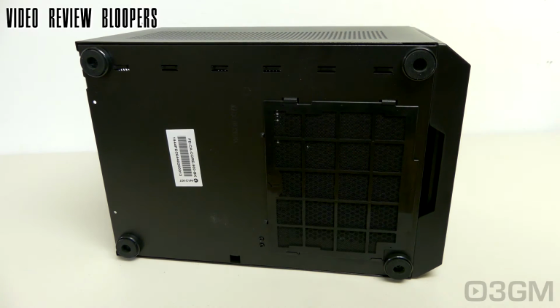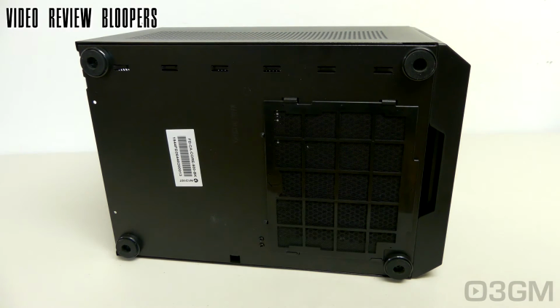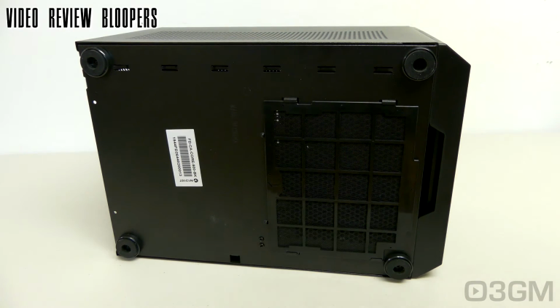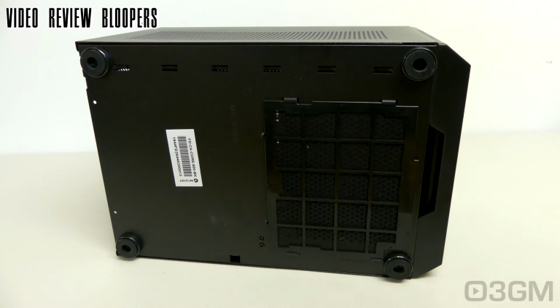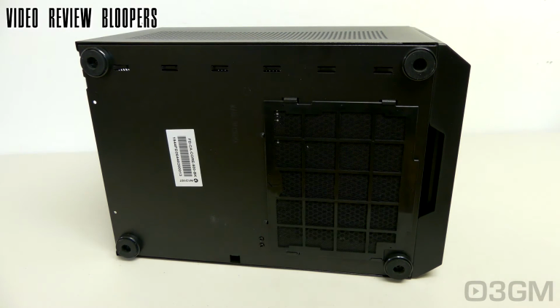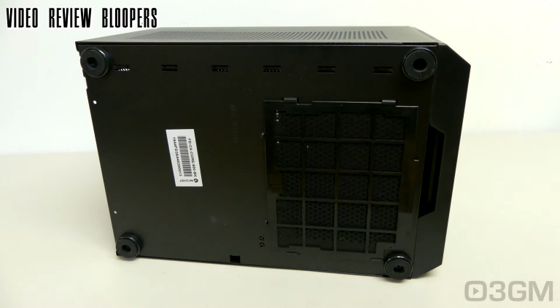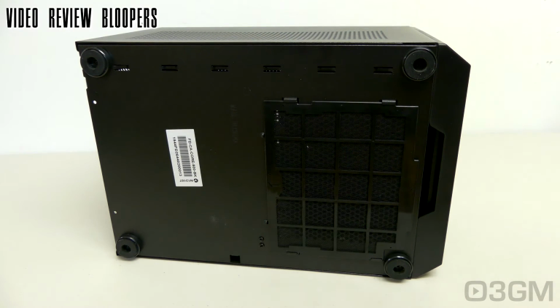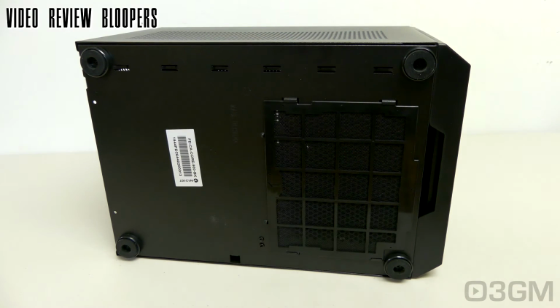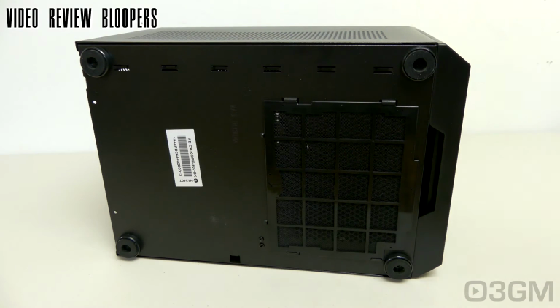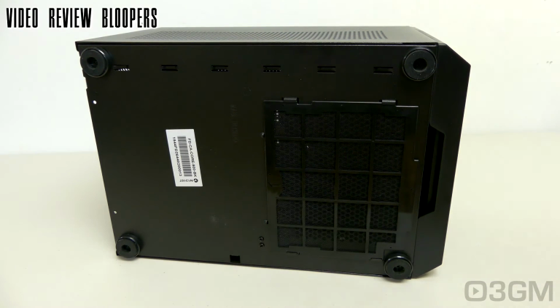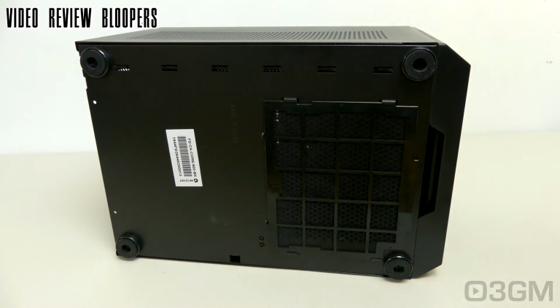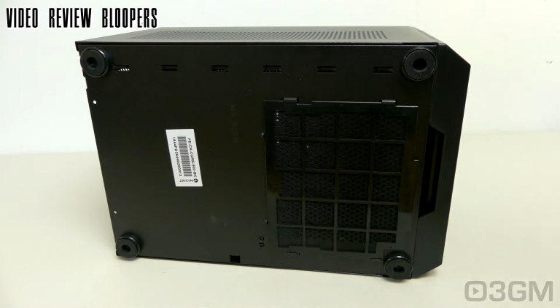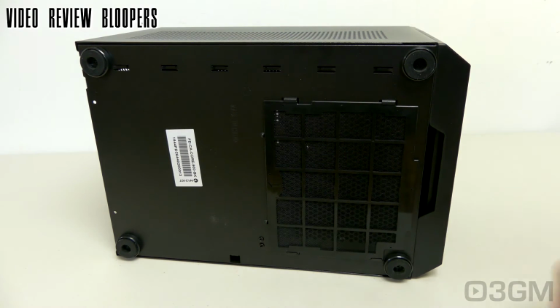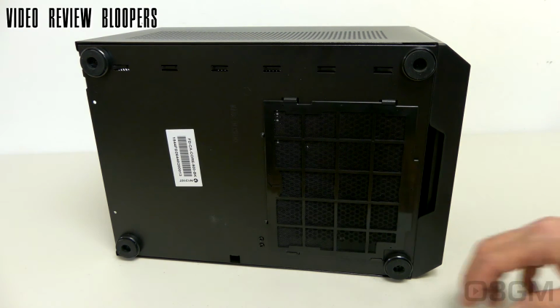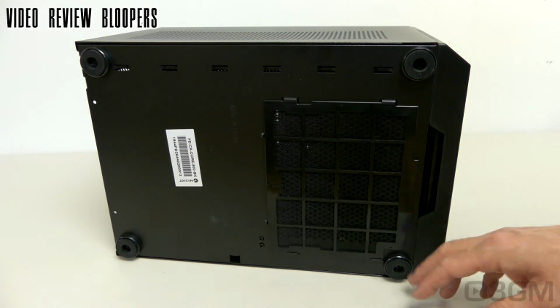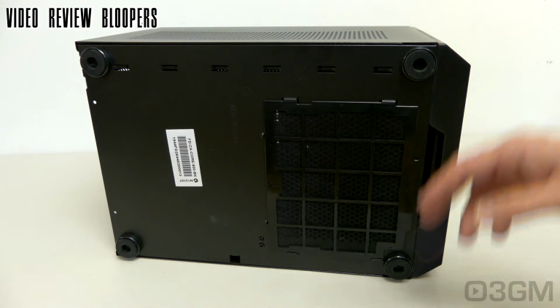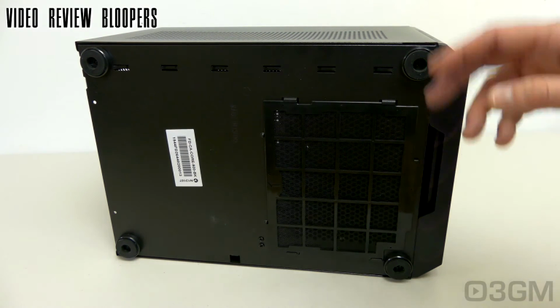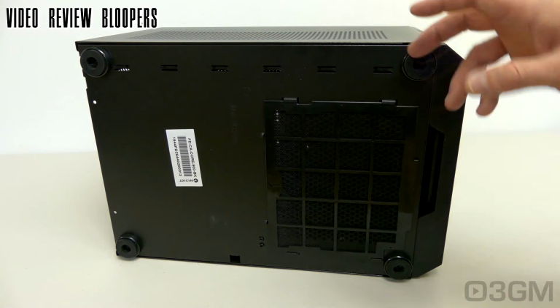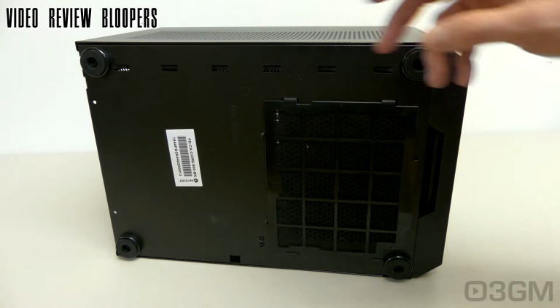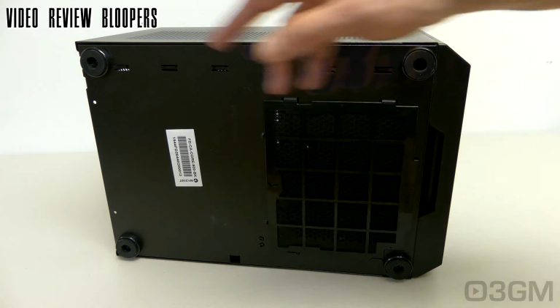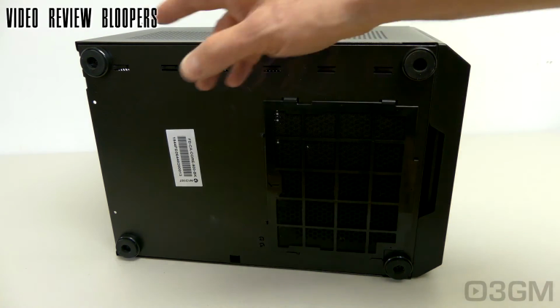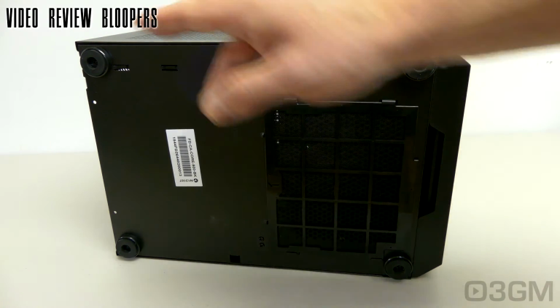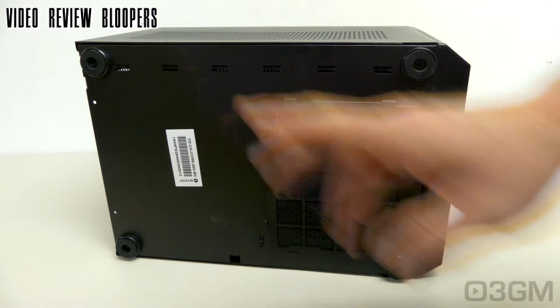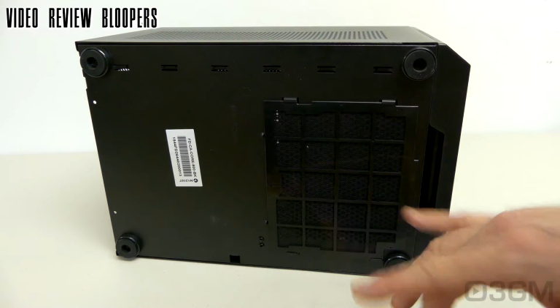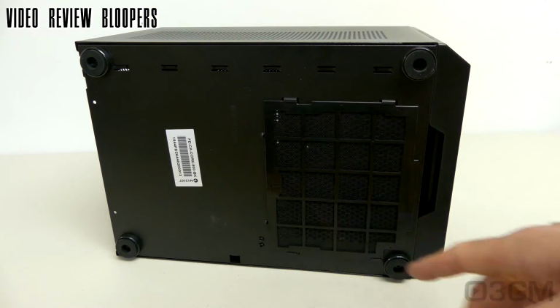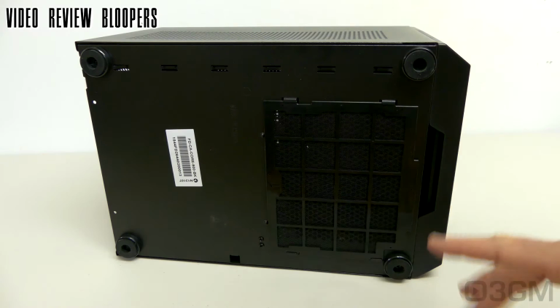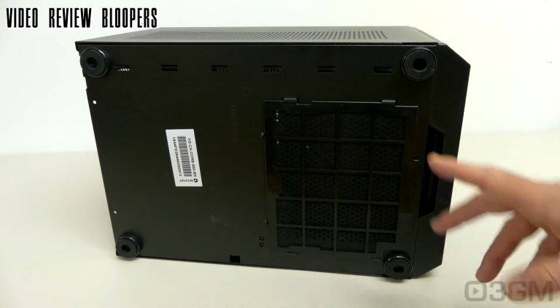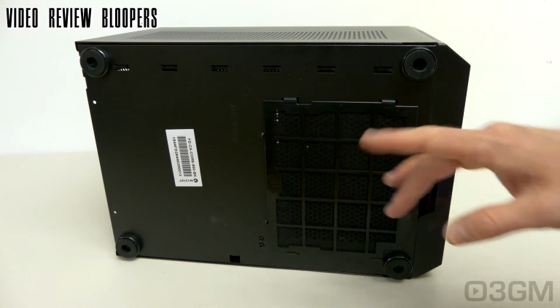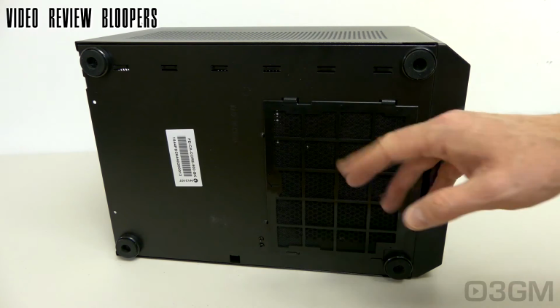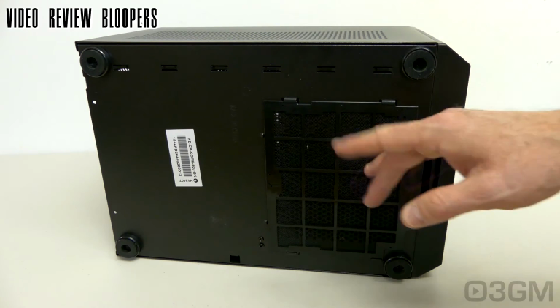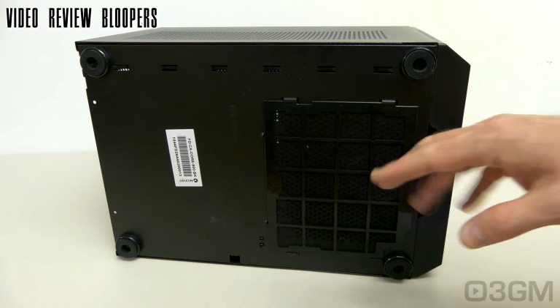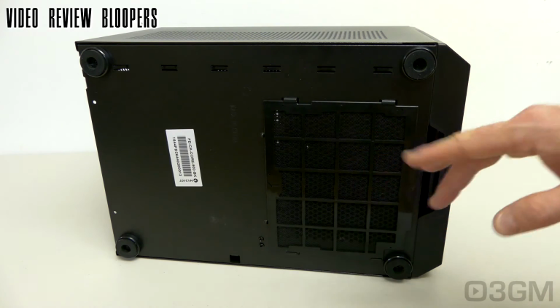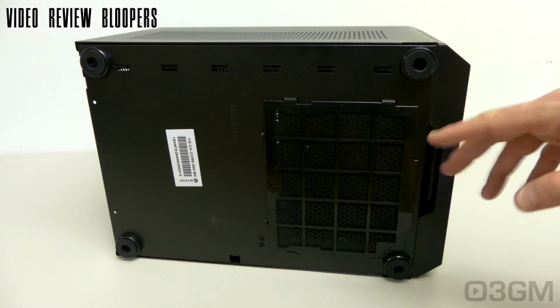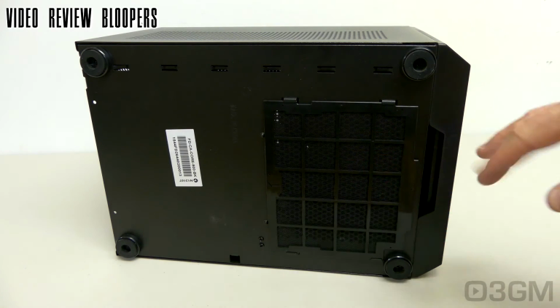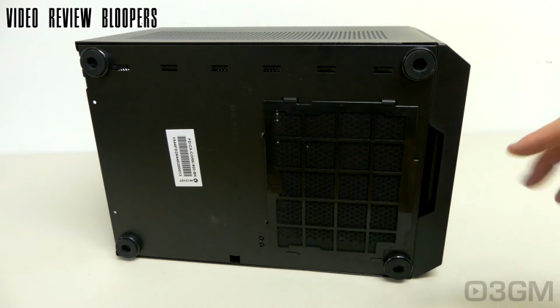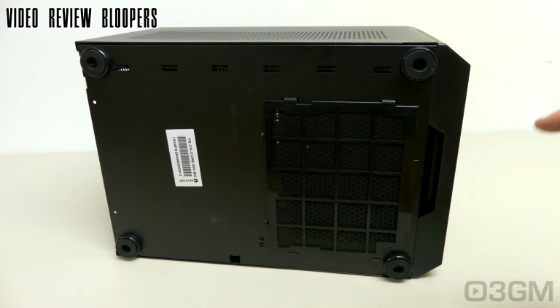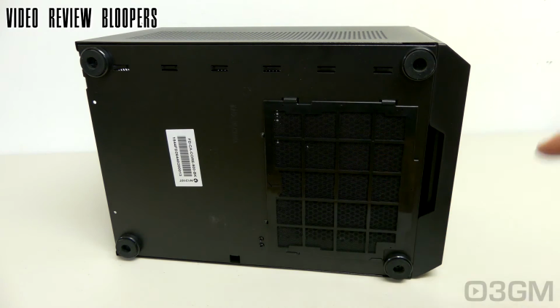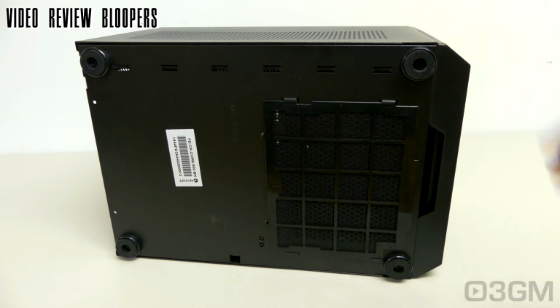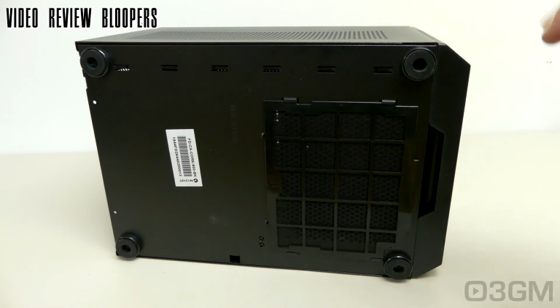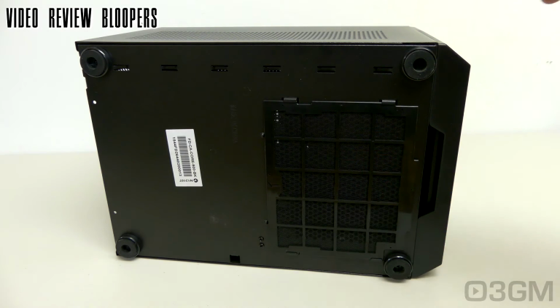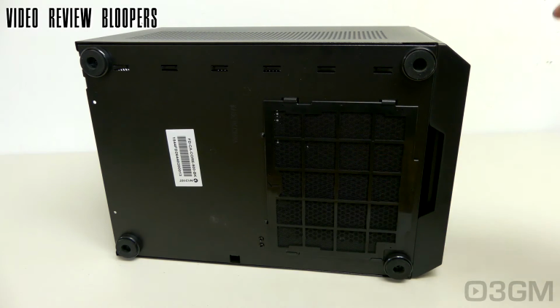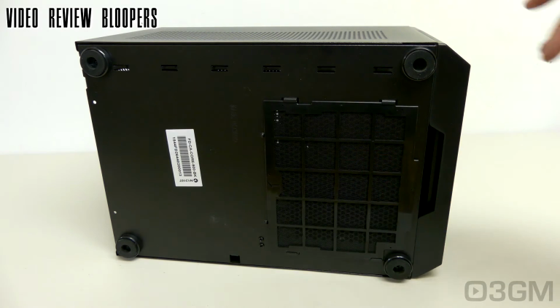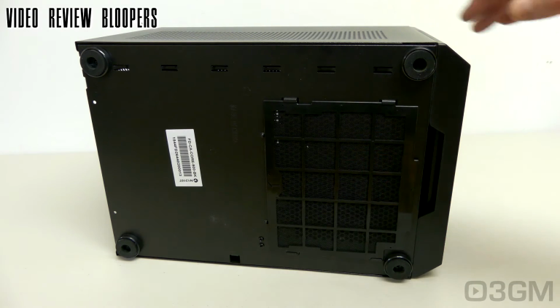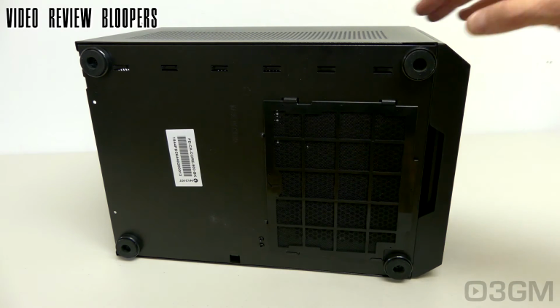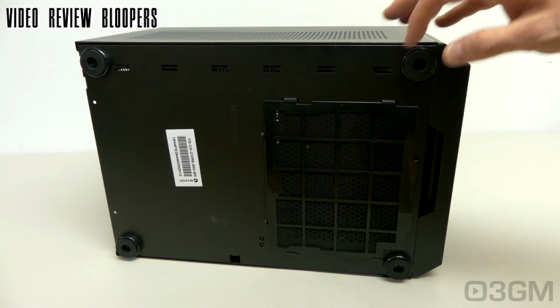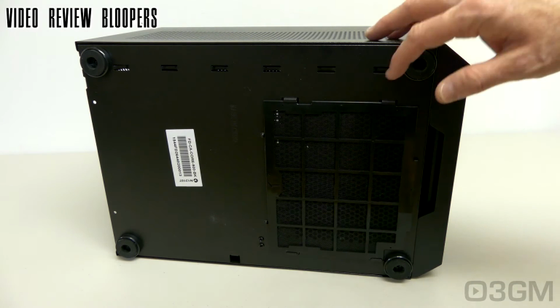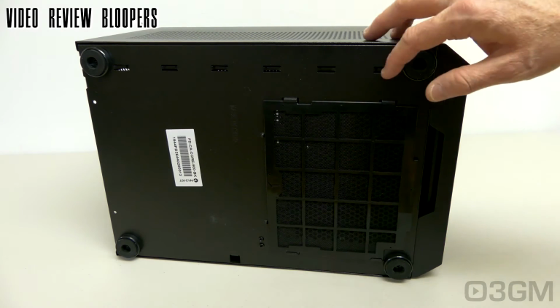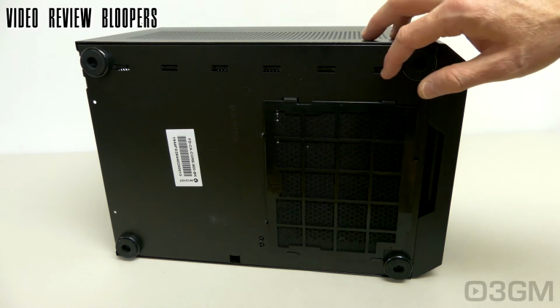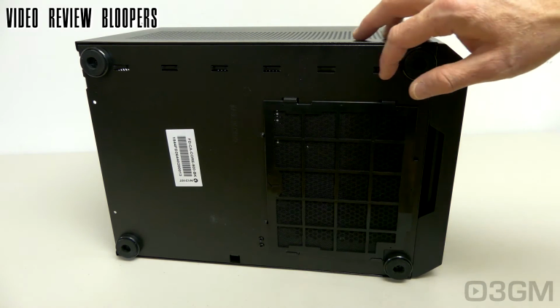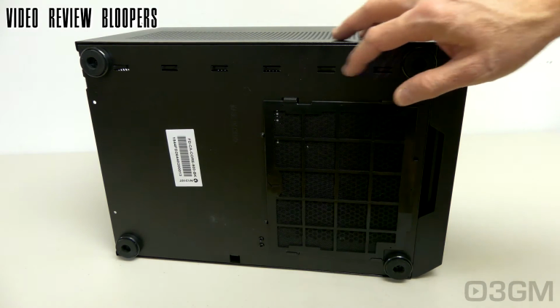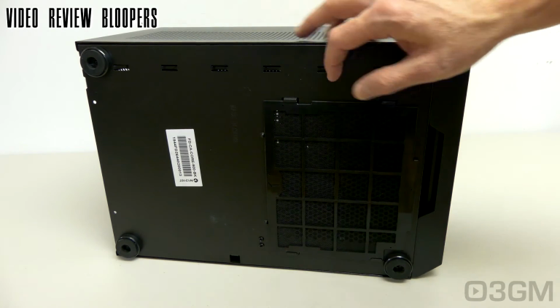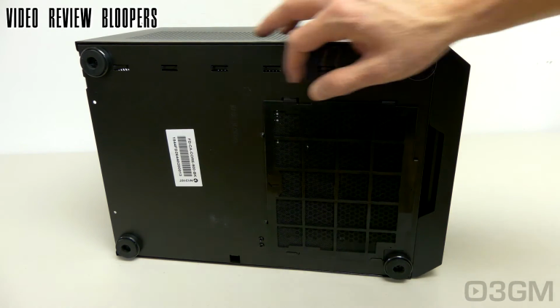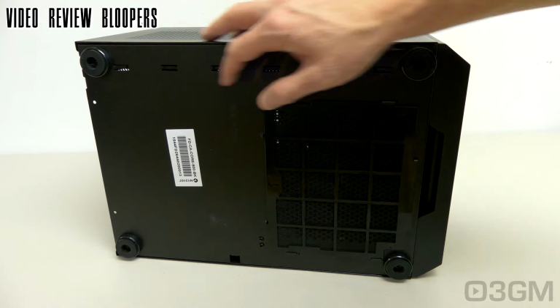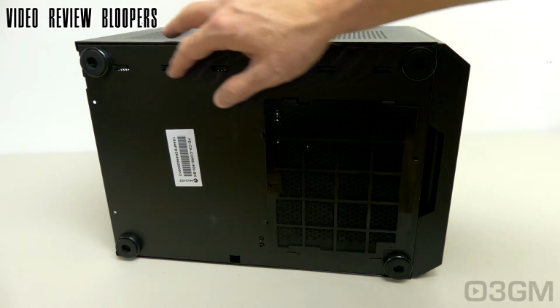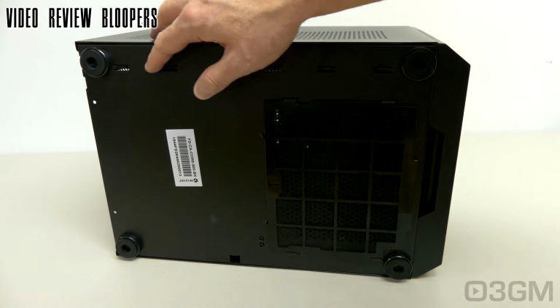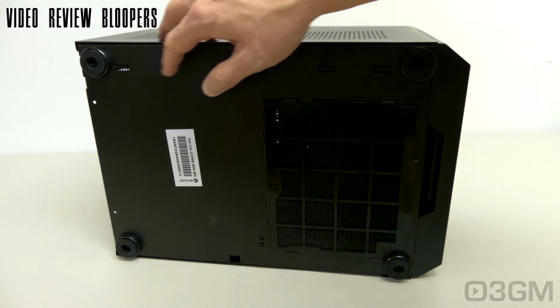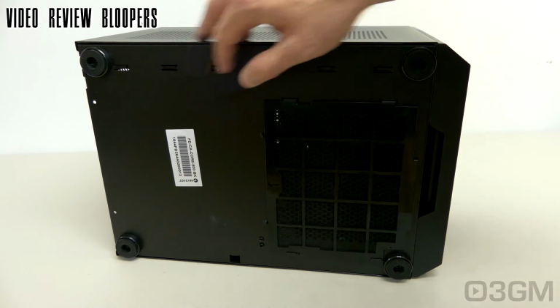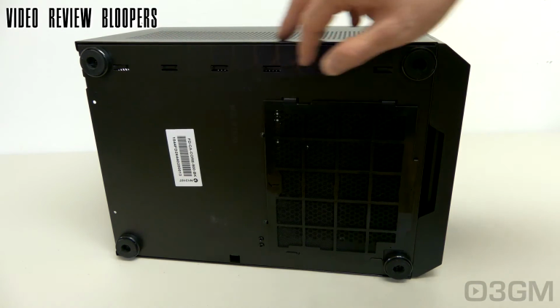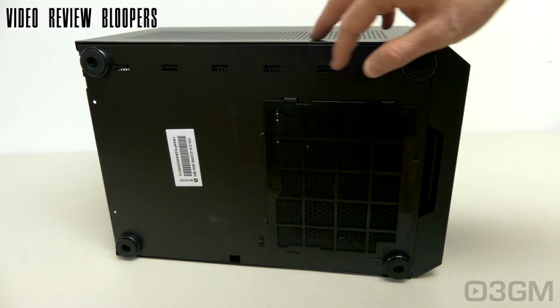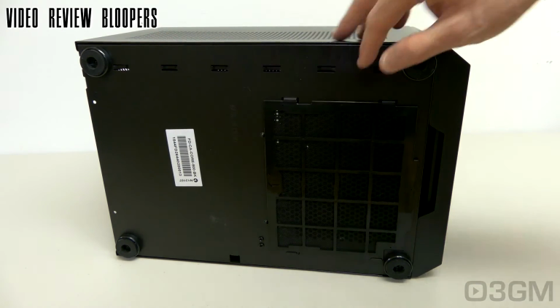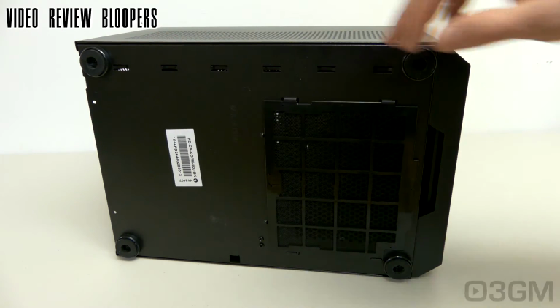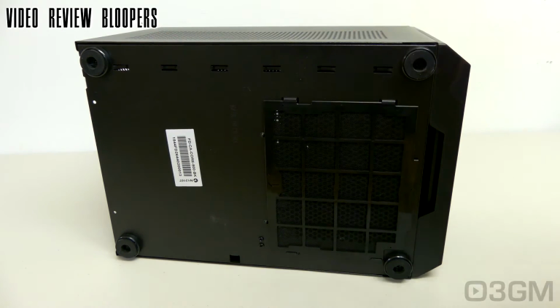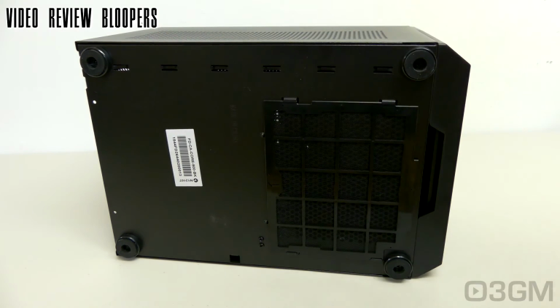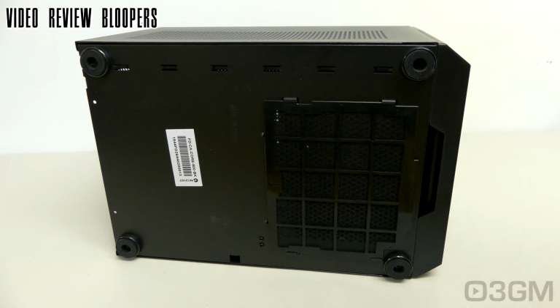At the bottom they have four rubber feet, a dust filter, and some punch outs for organizing cables.